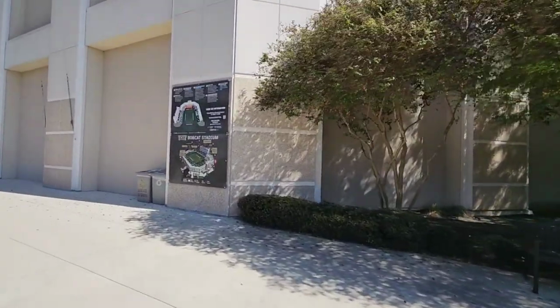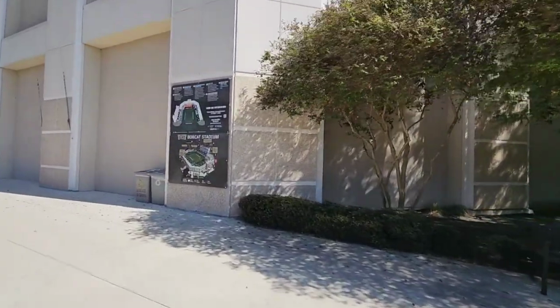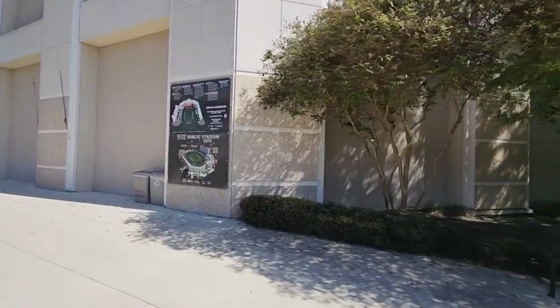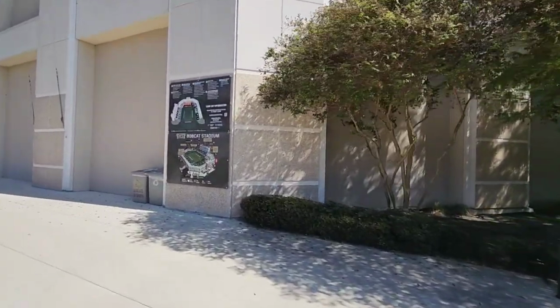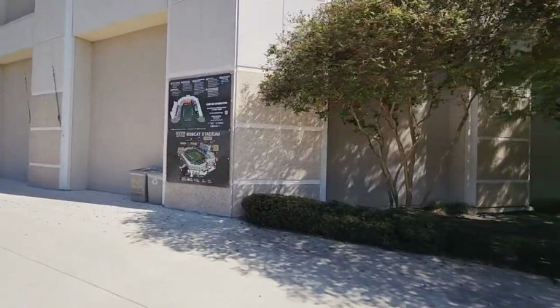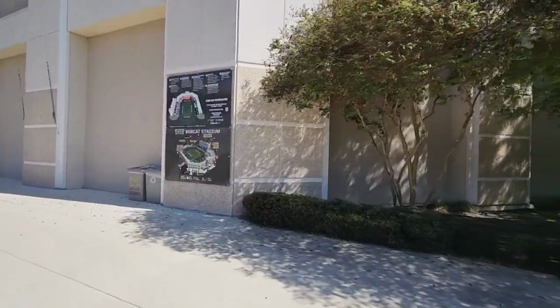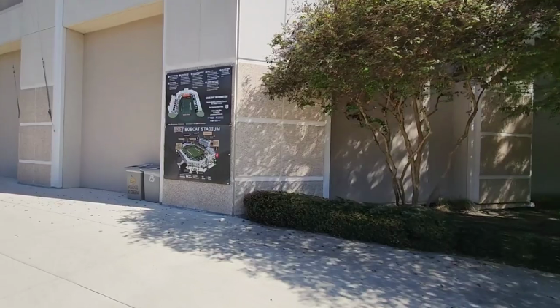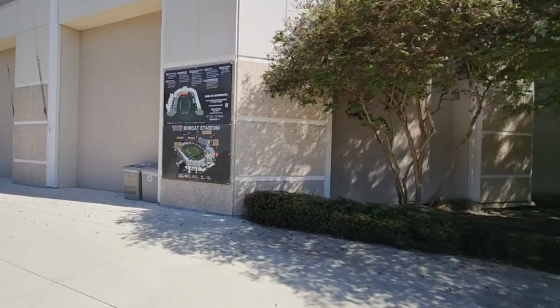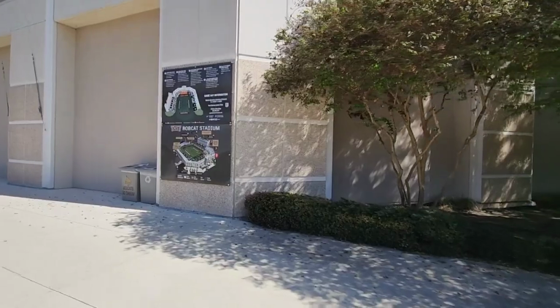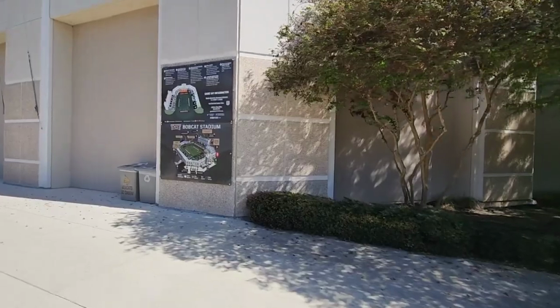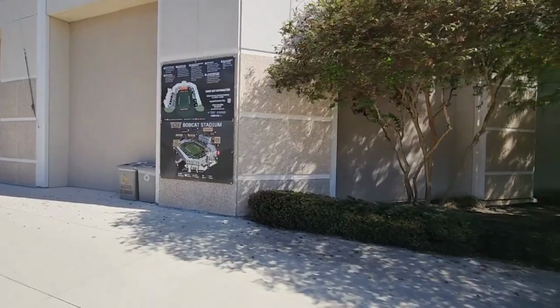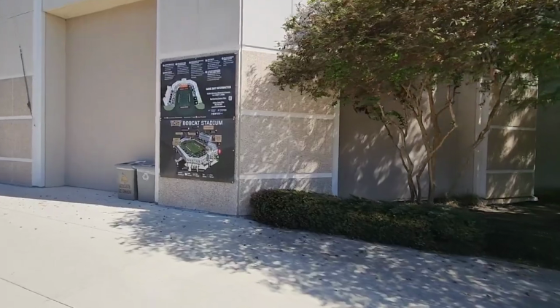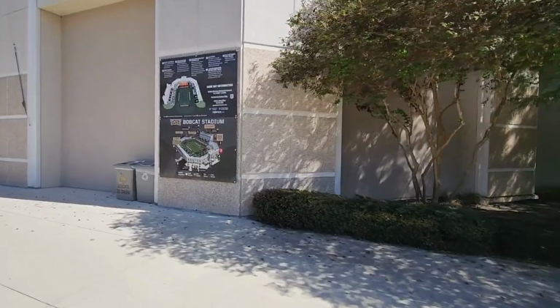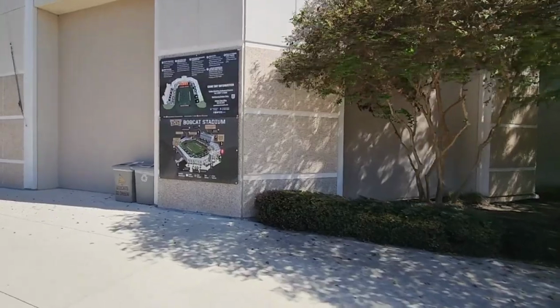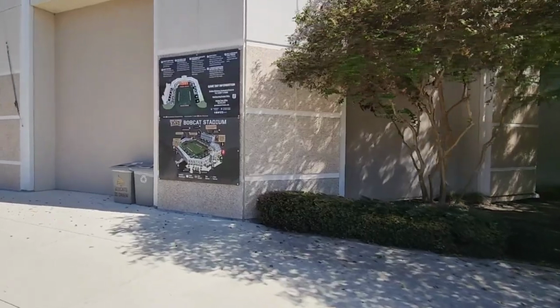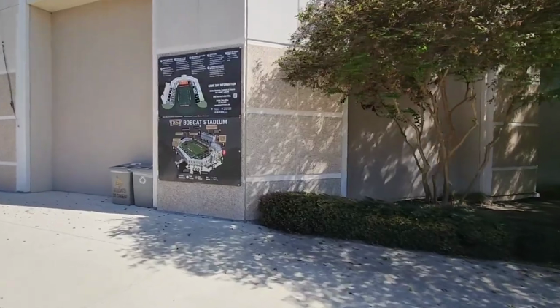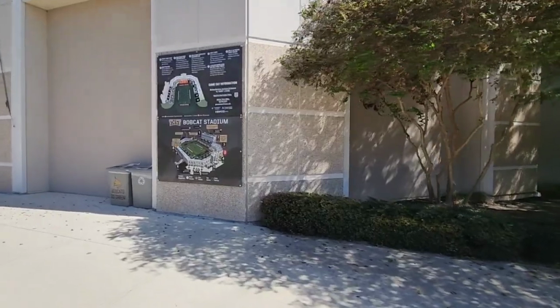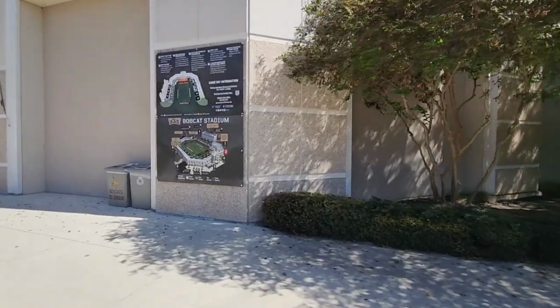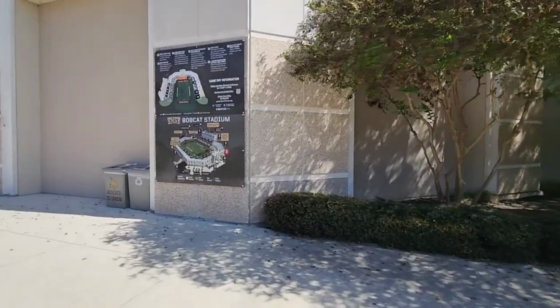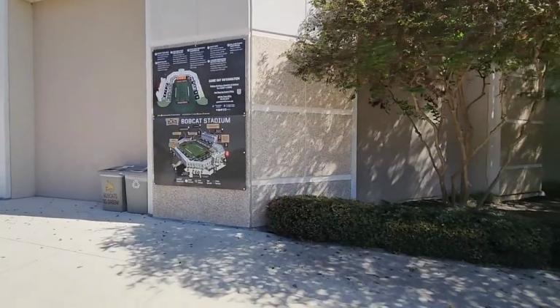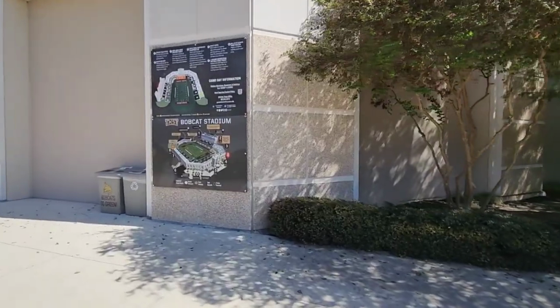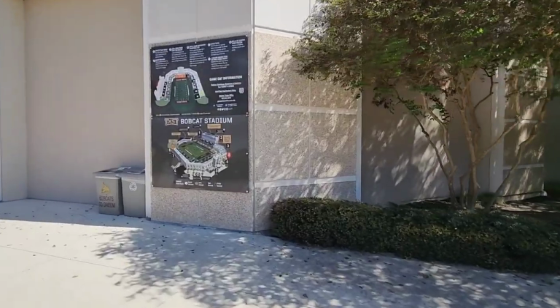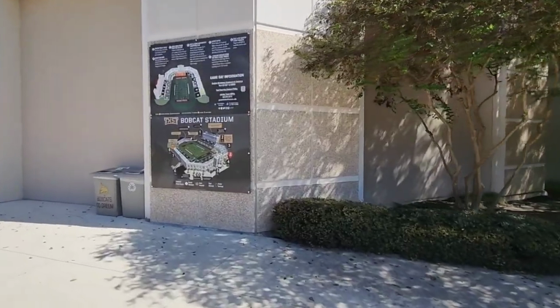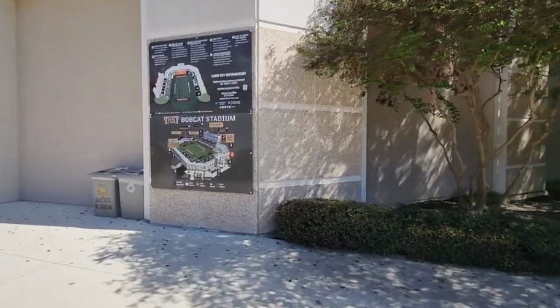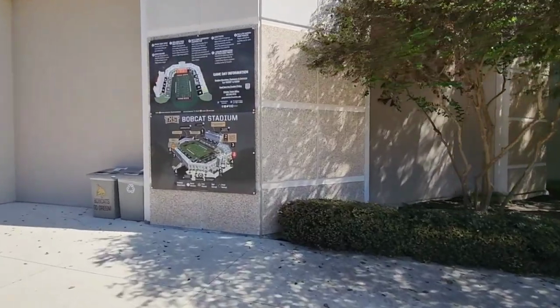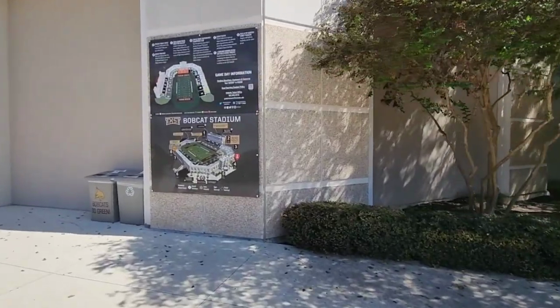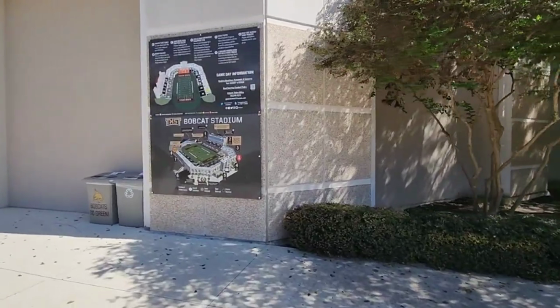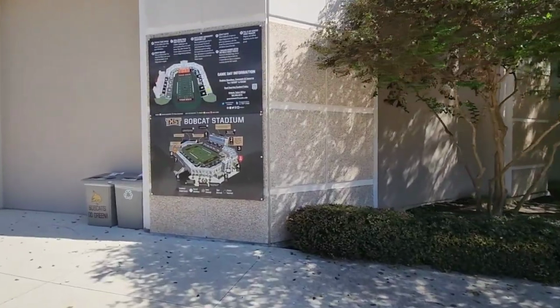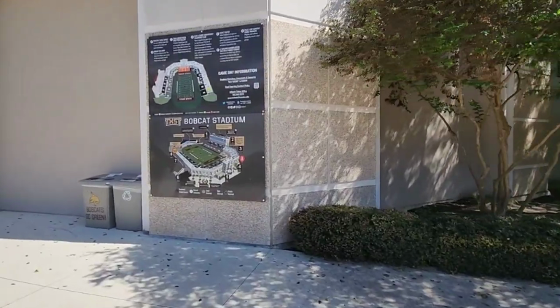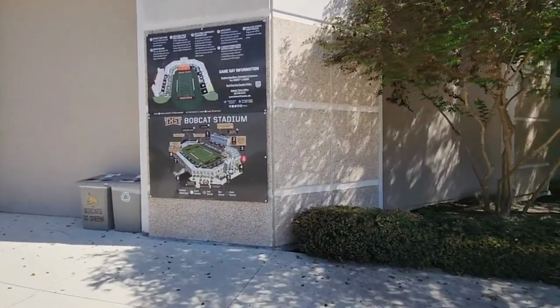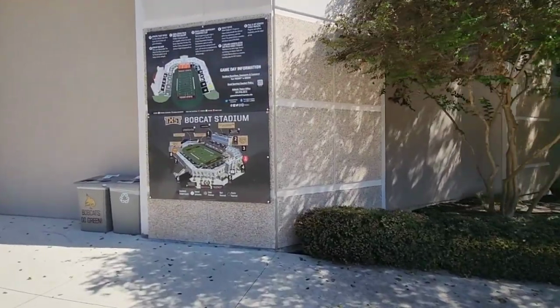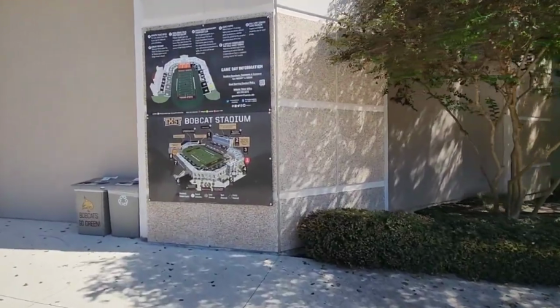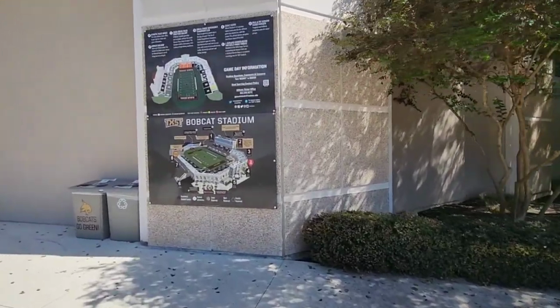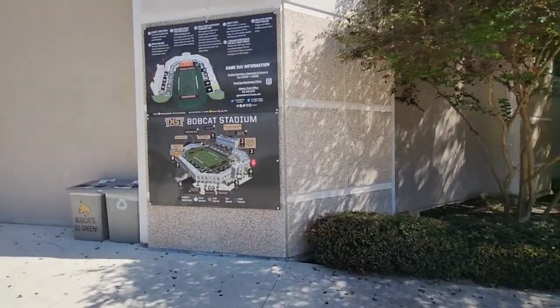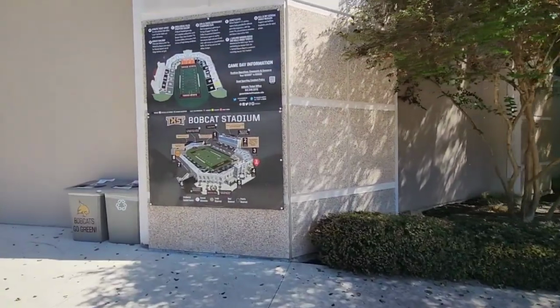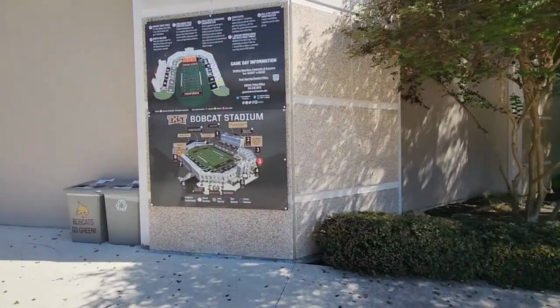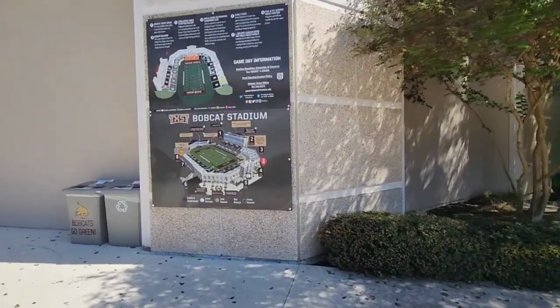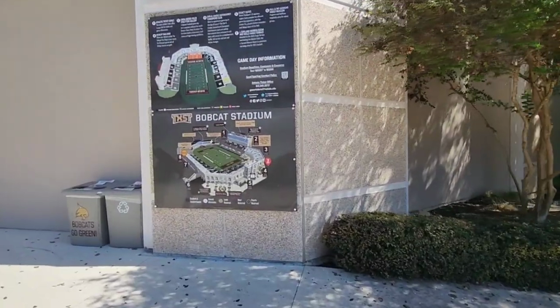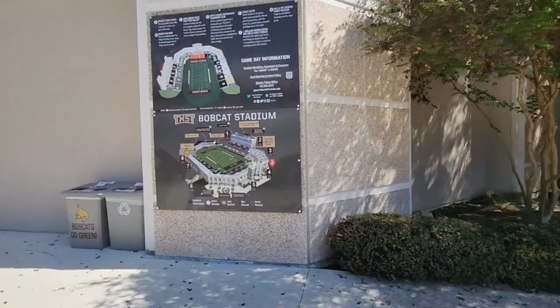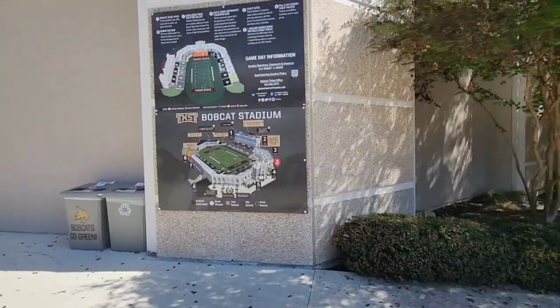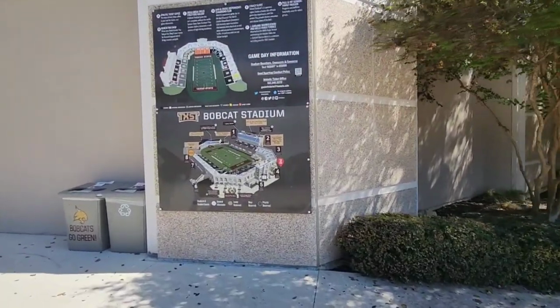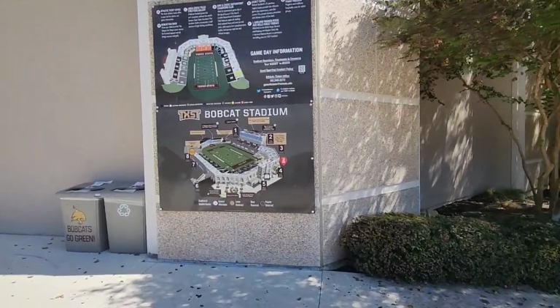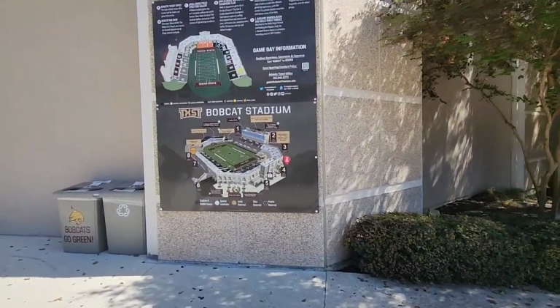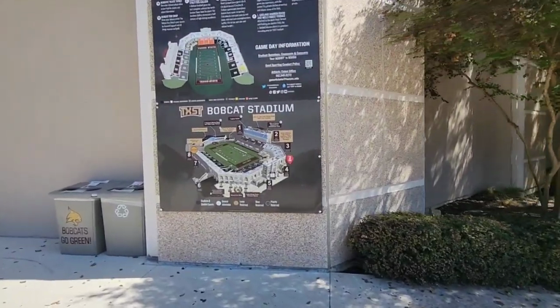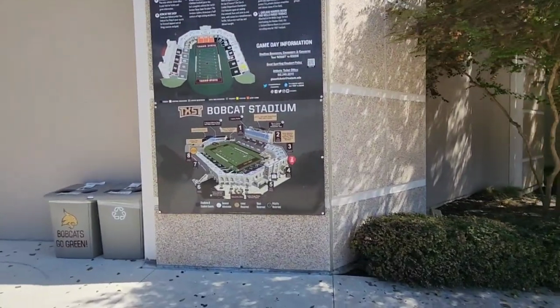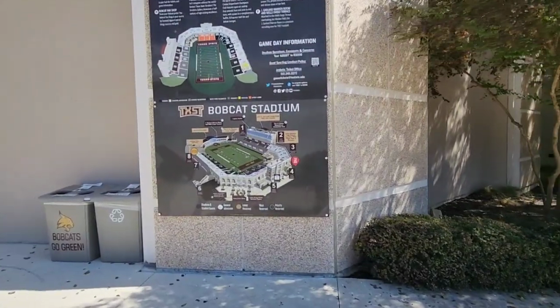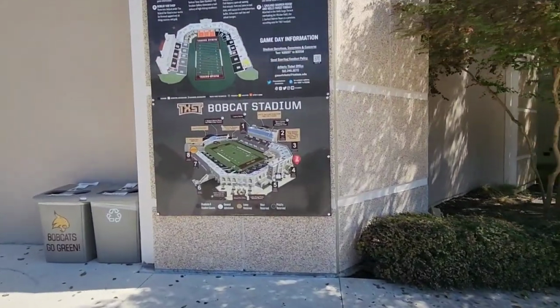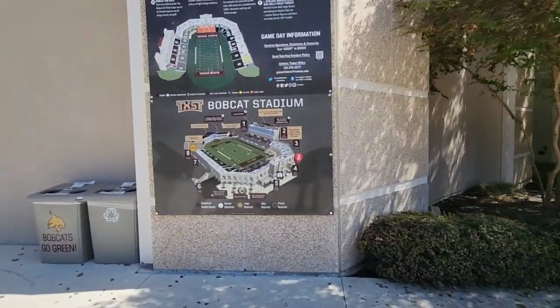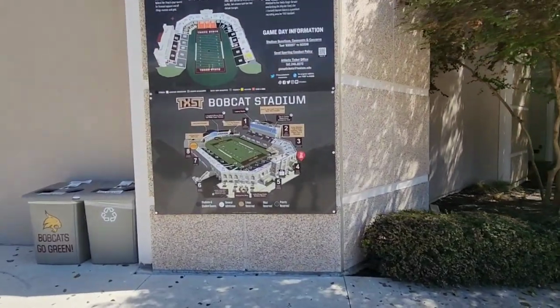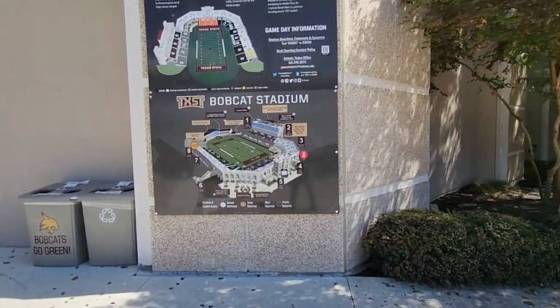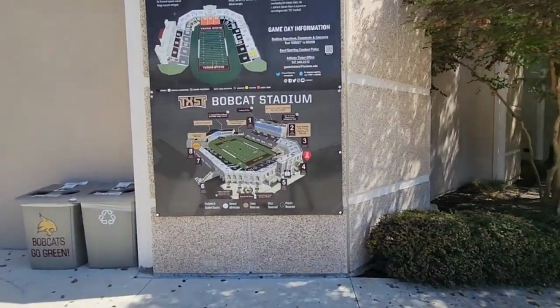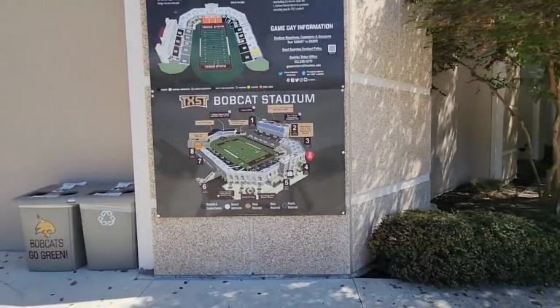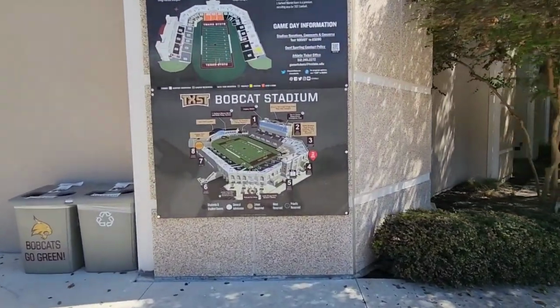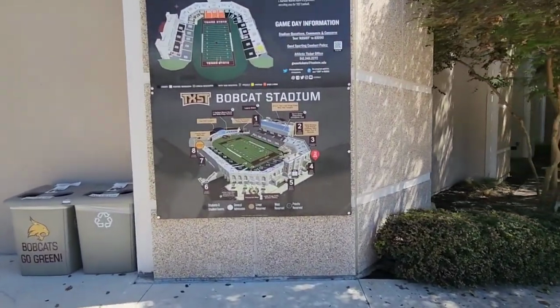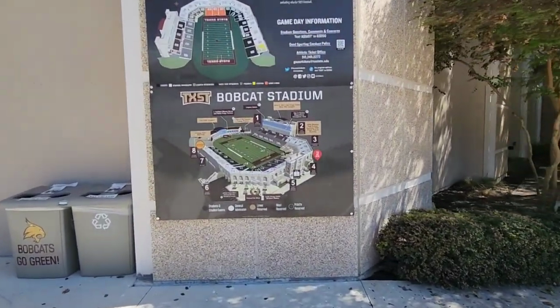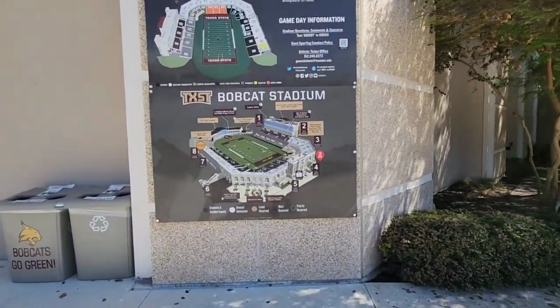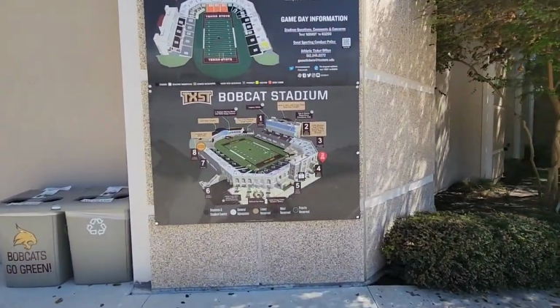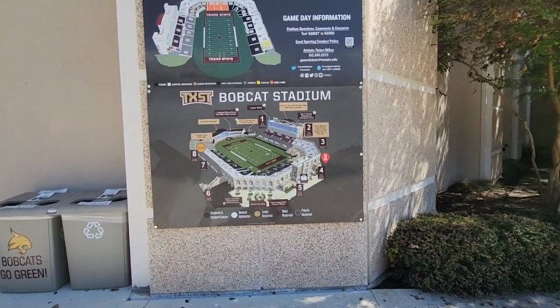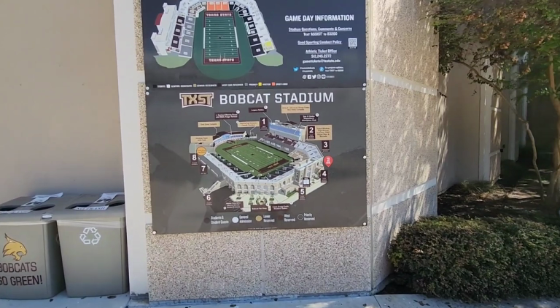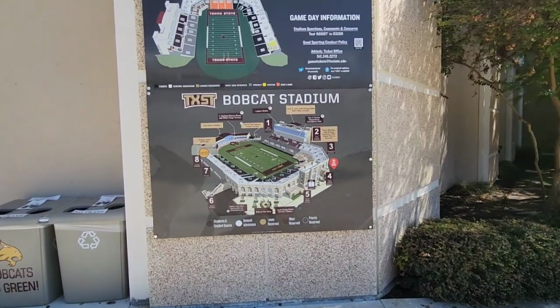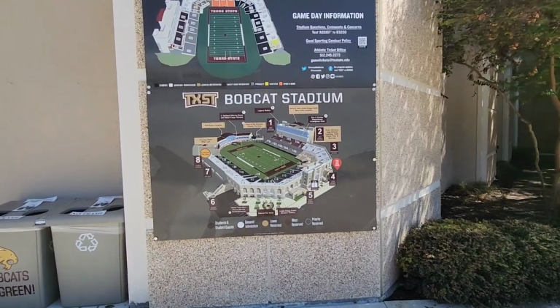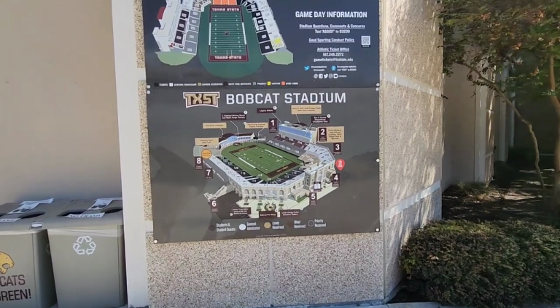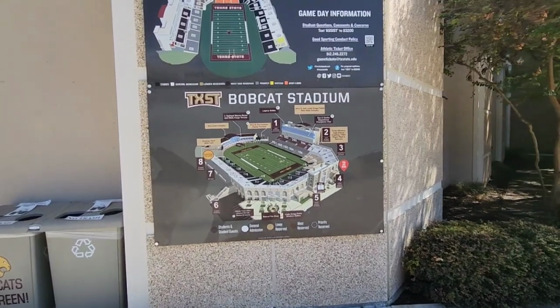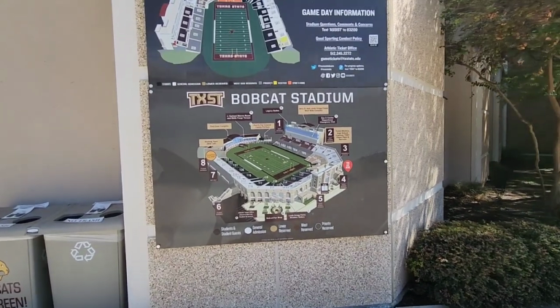So here's the signage, kind of telling you where to sit, end zone complex.